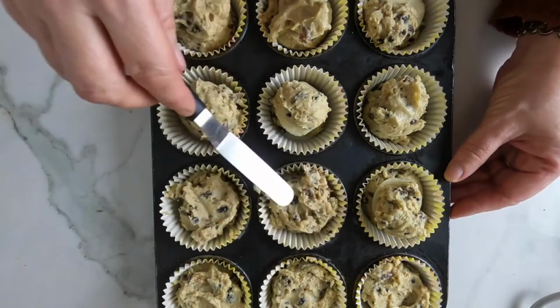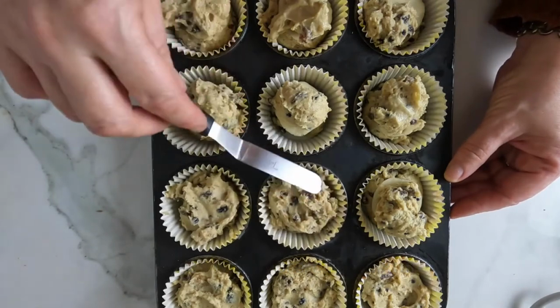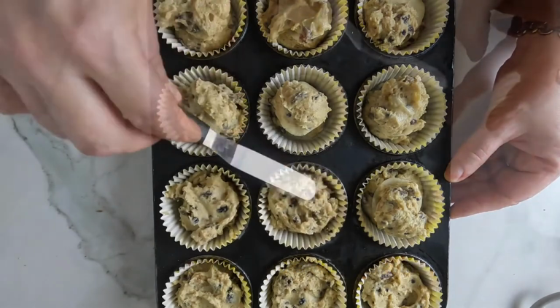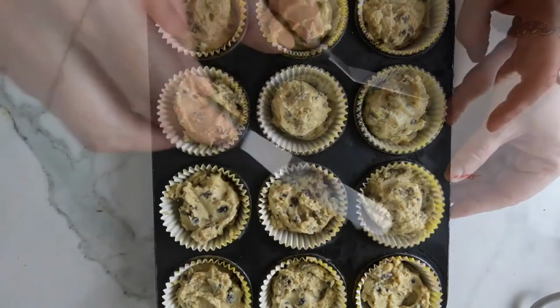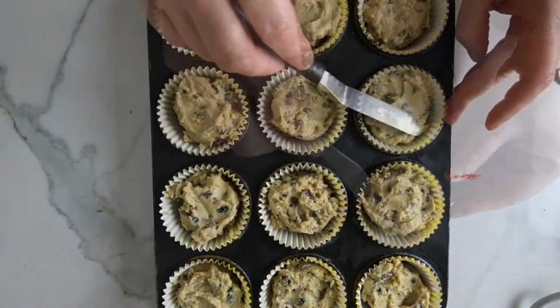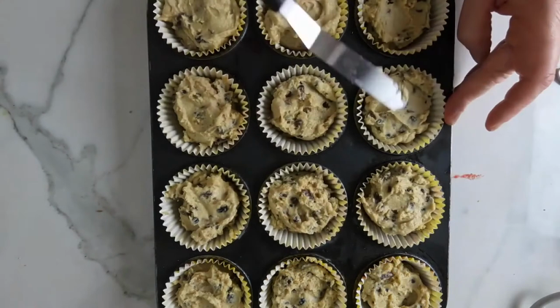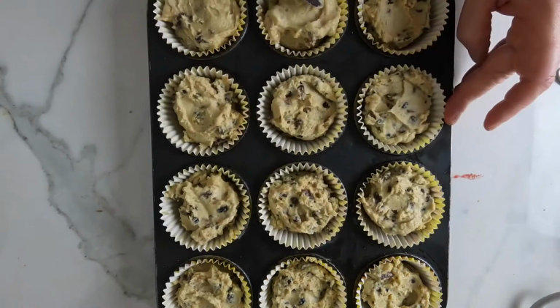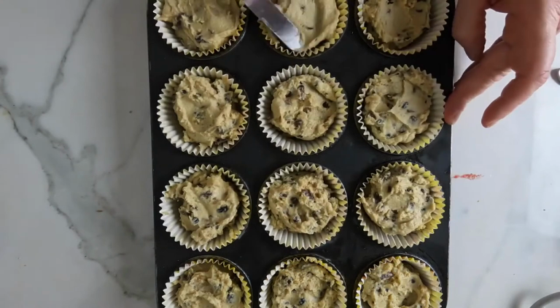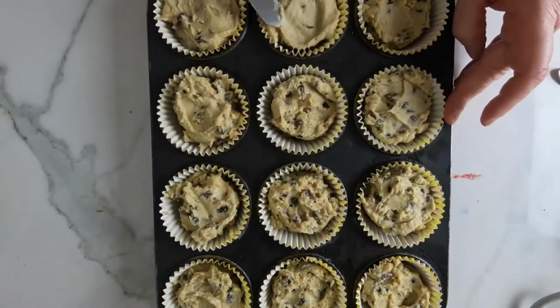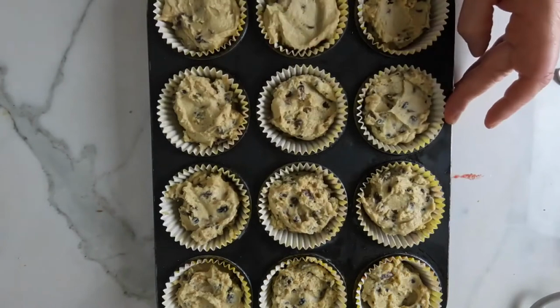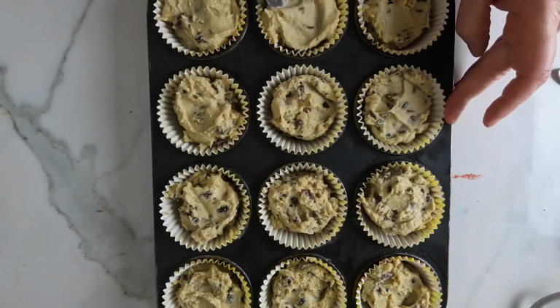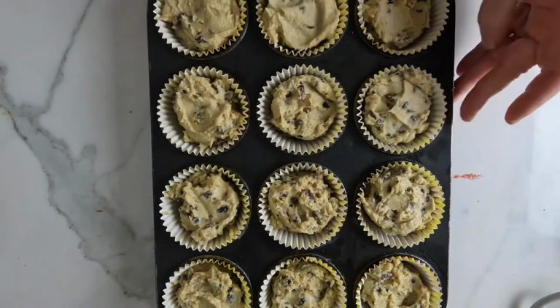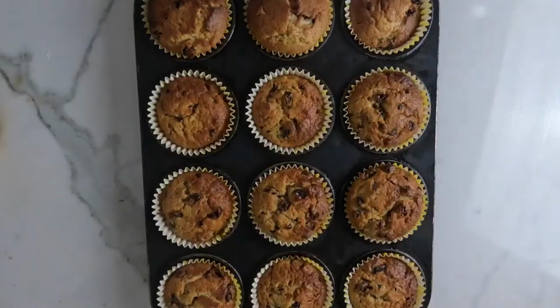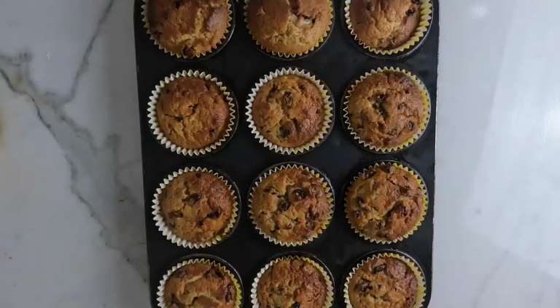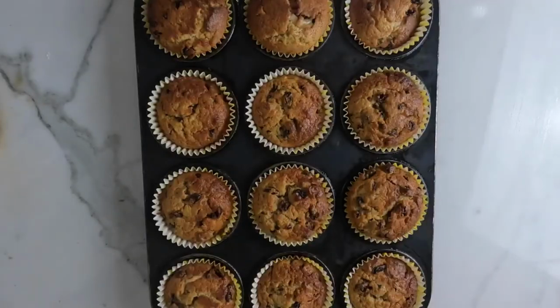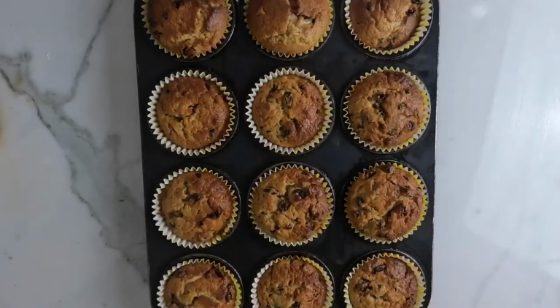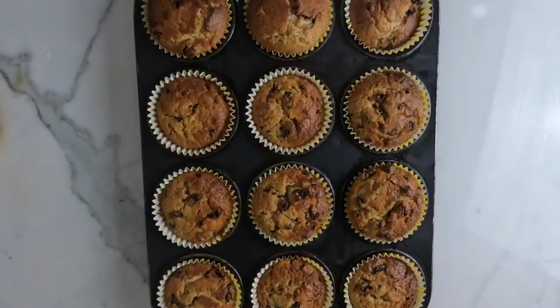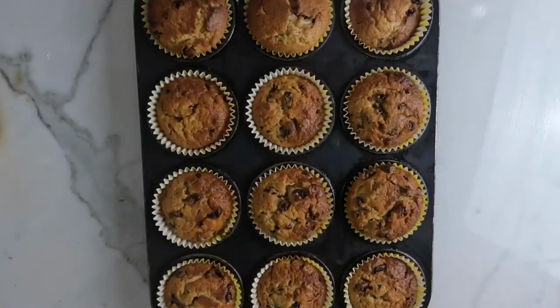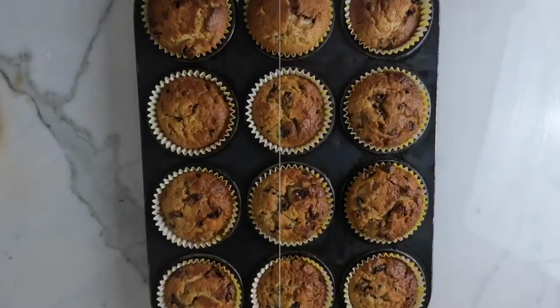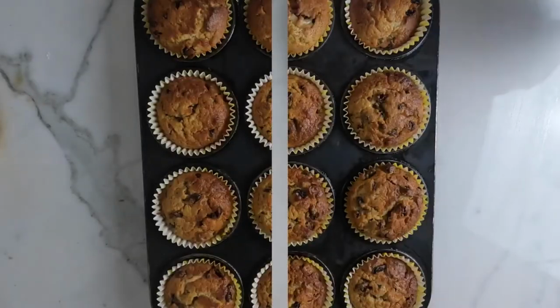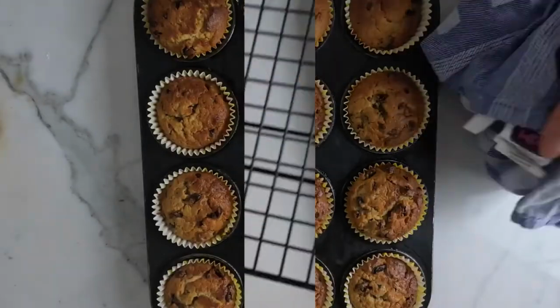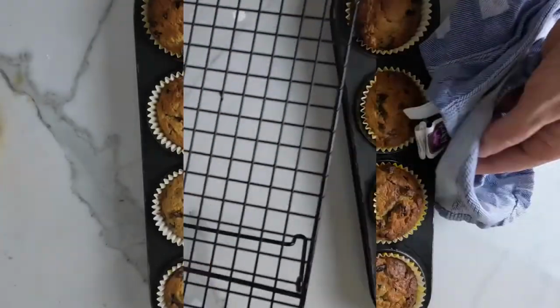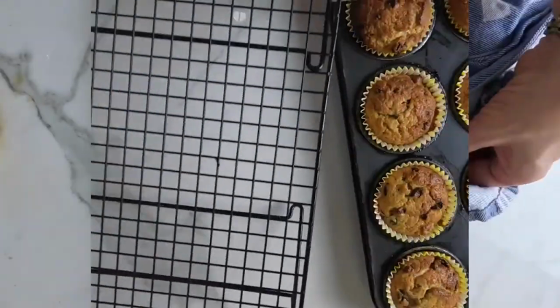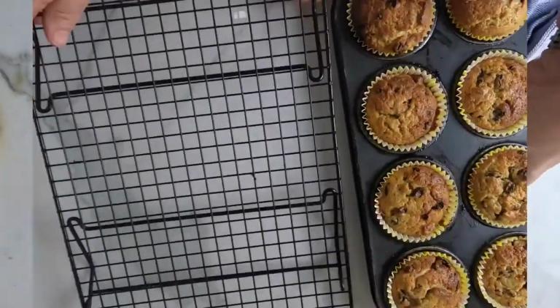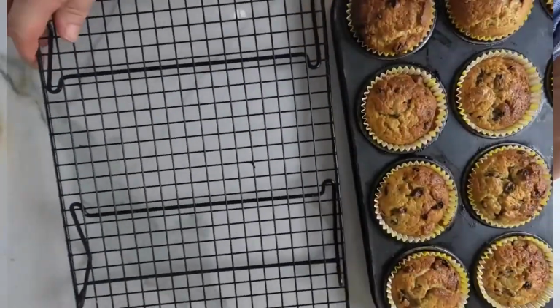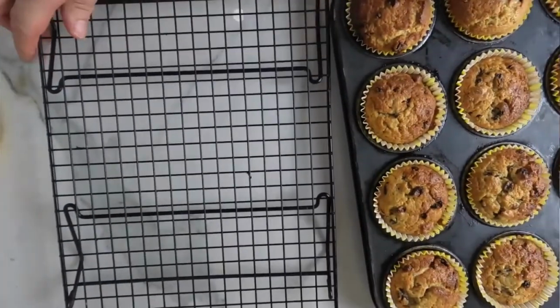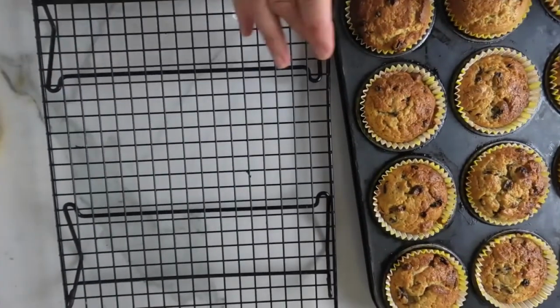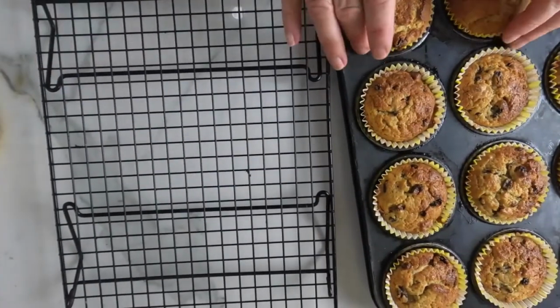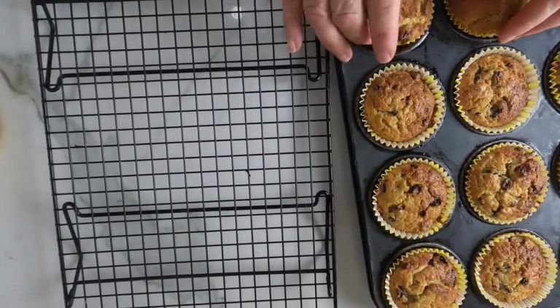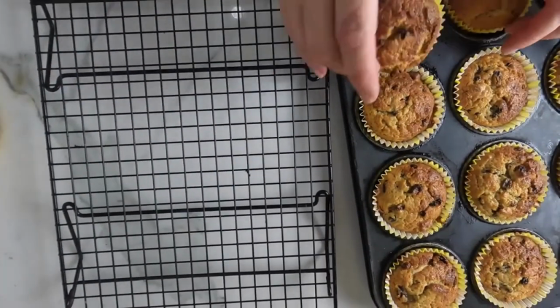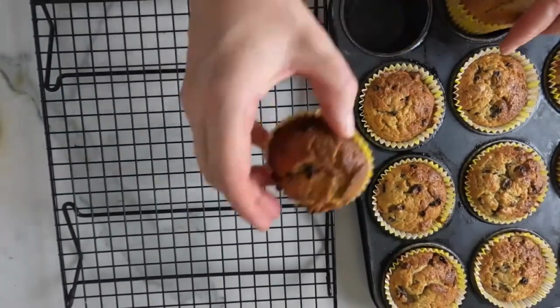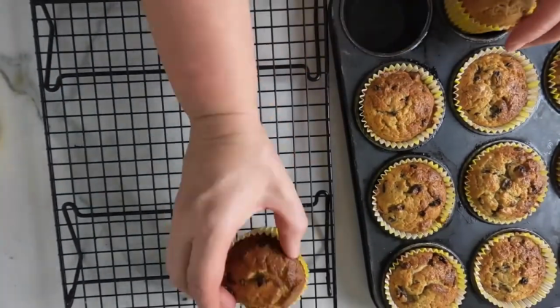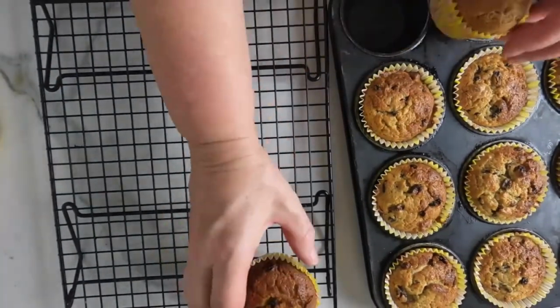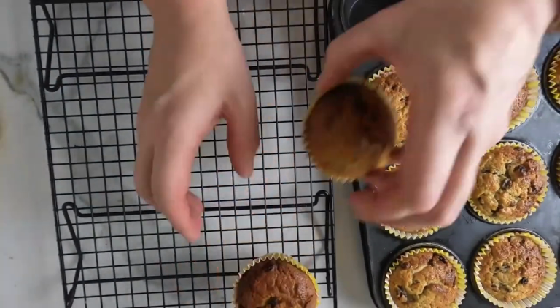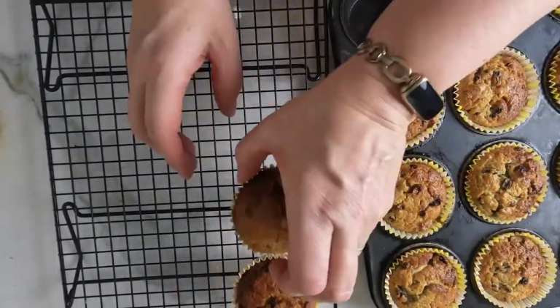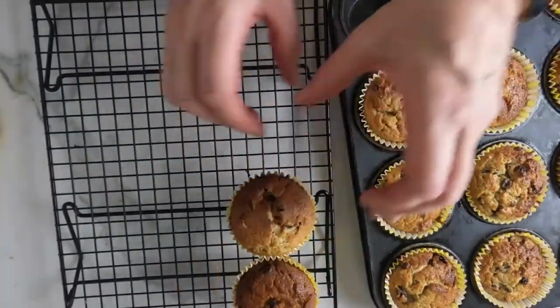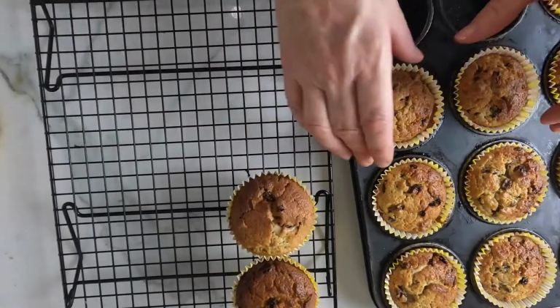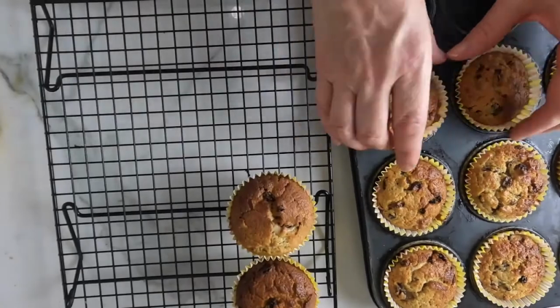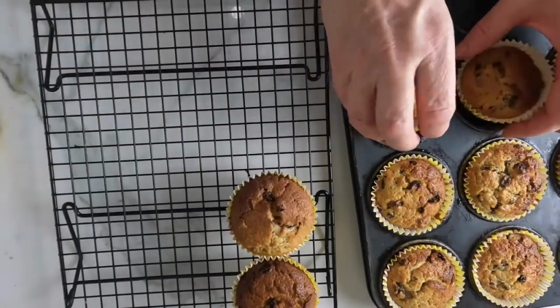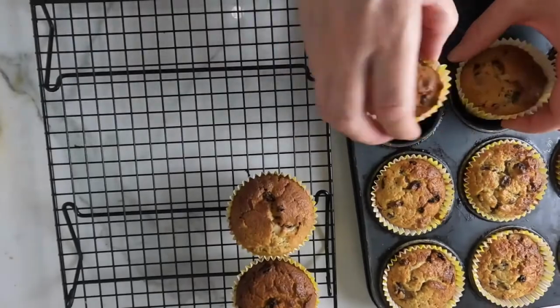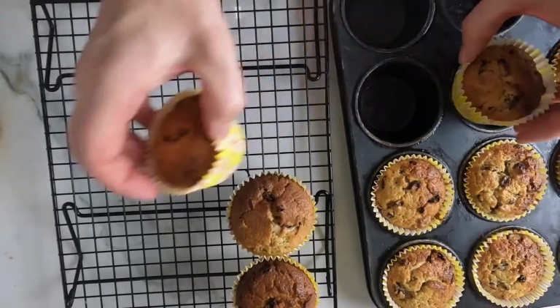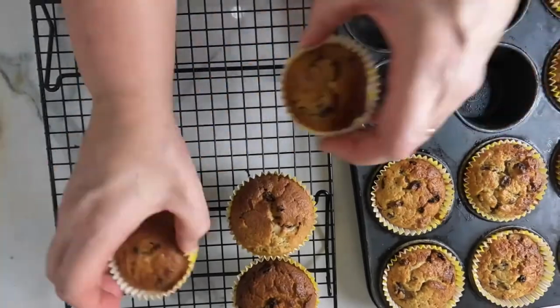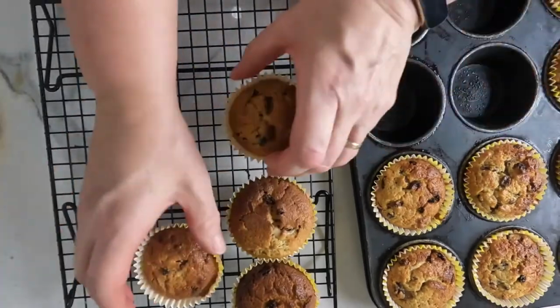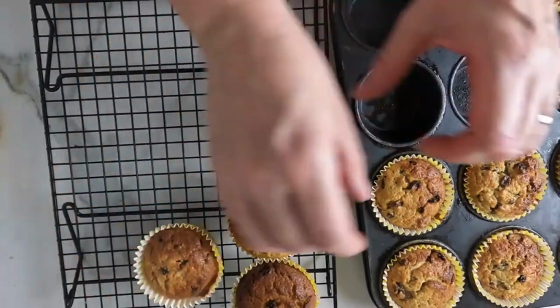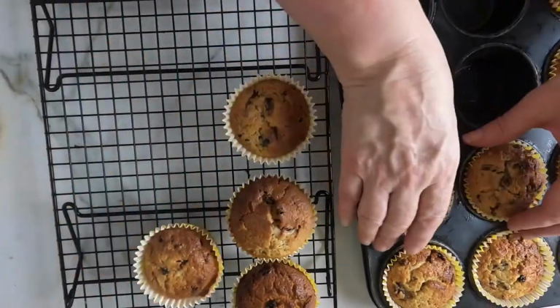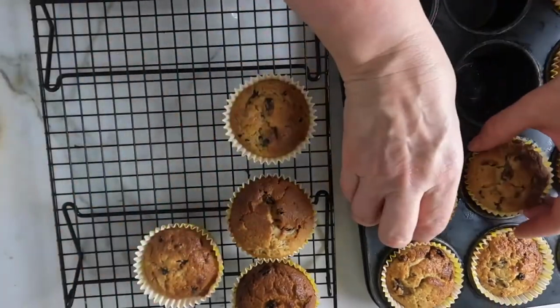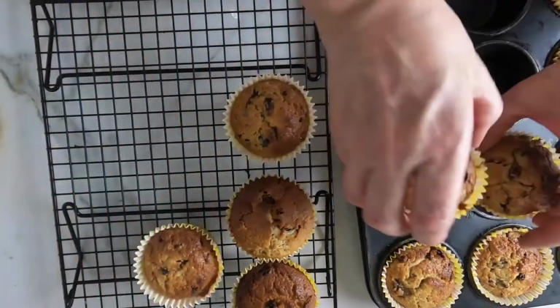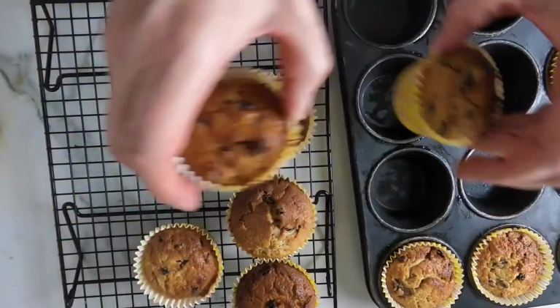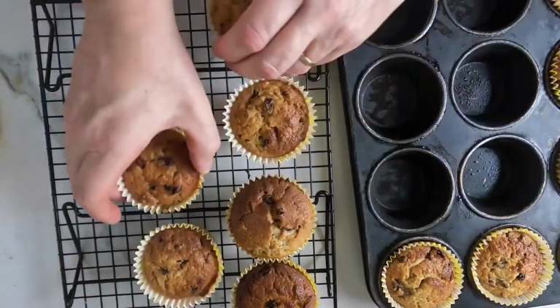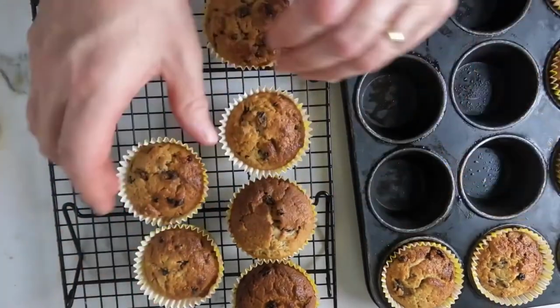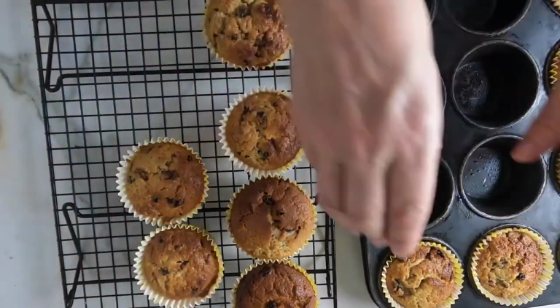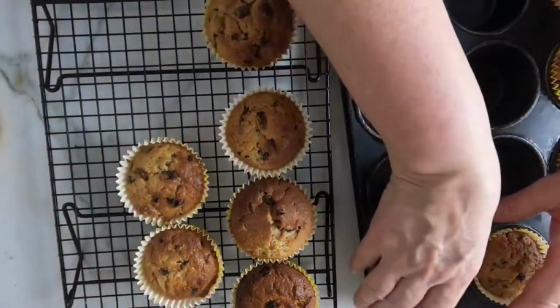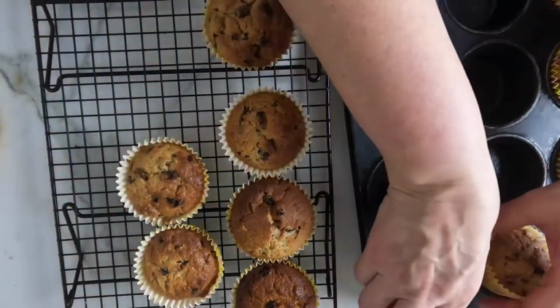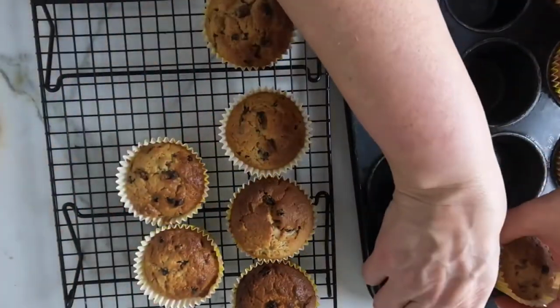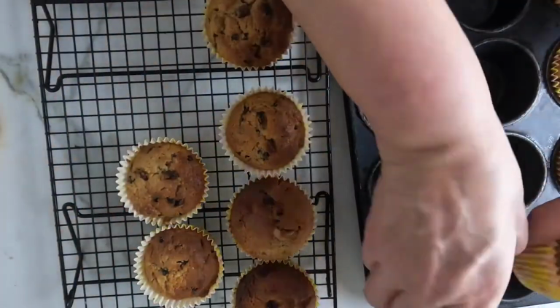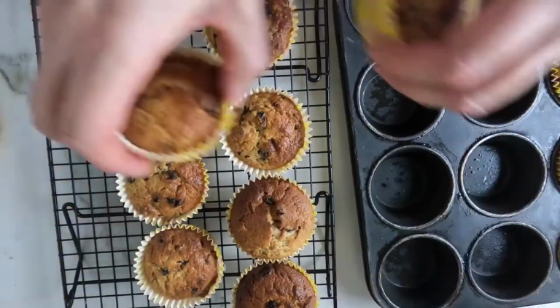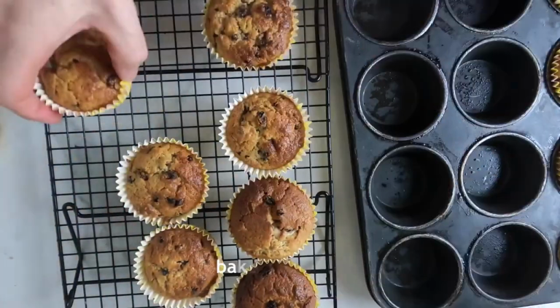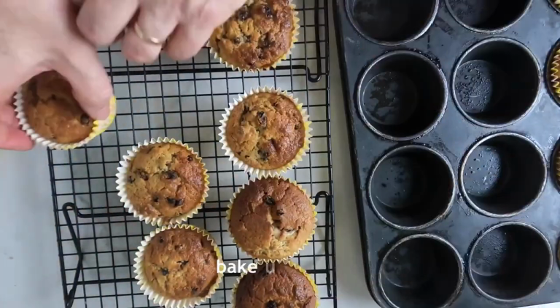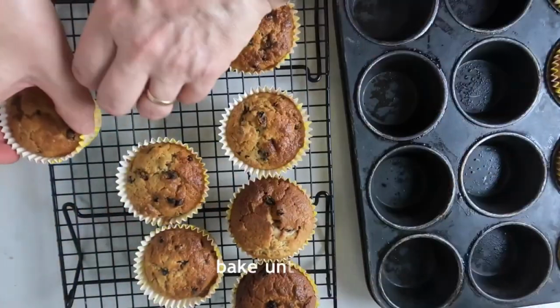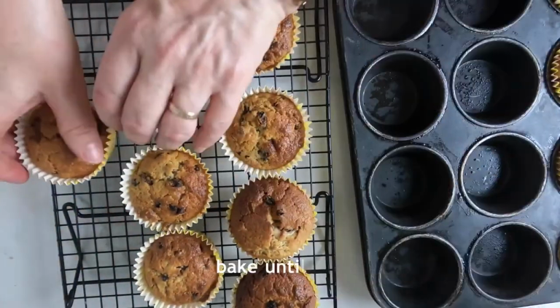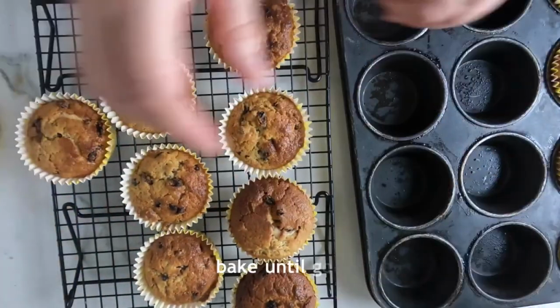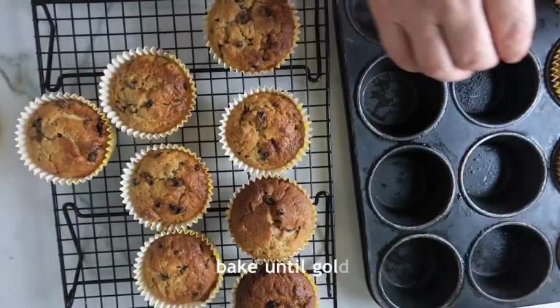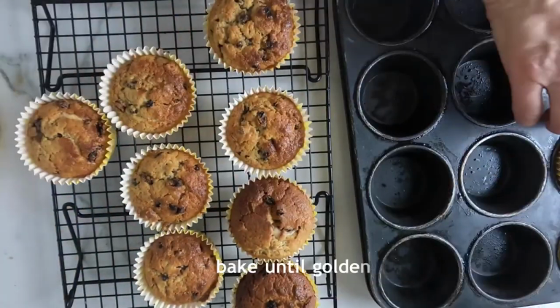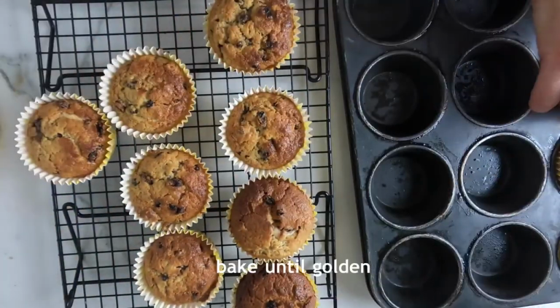Bake until golden and springy to the touch. Transfer to a wire rack and allow to cool completely.